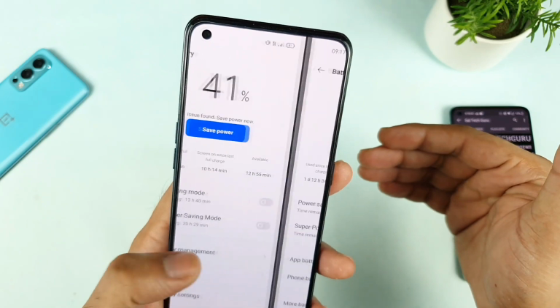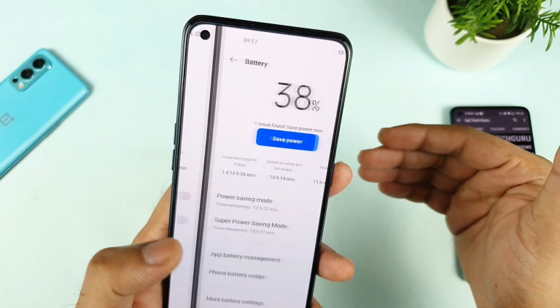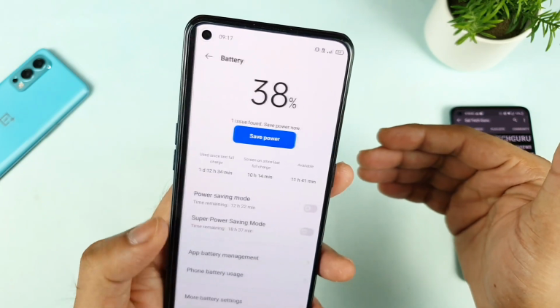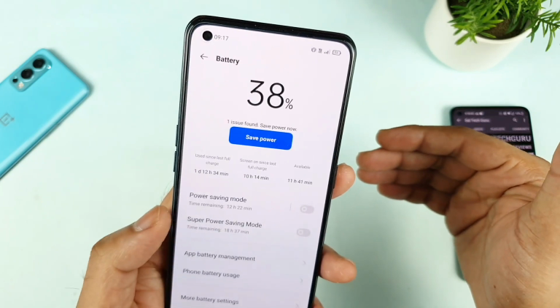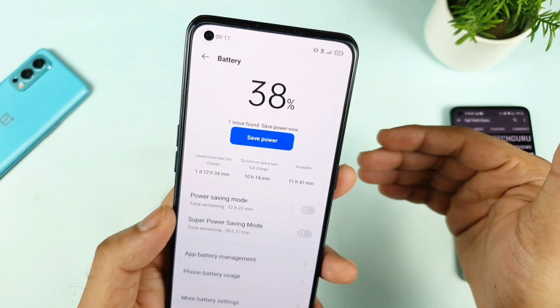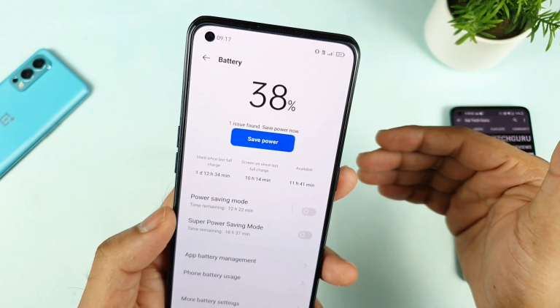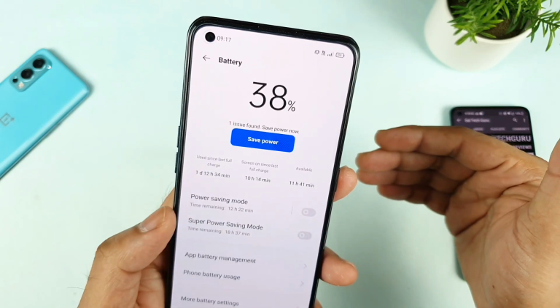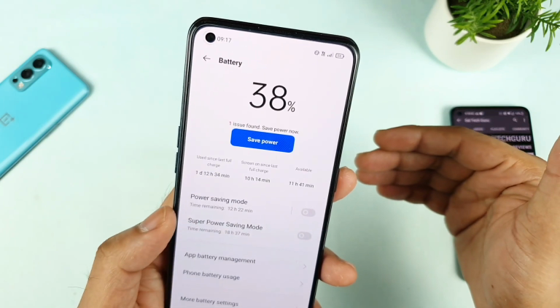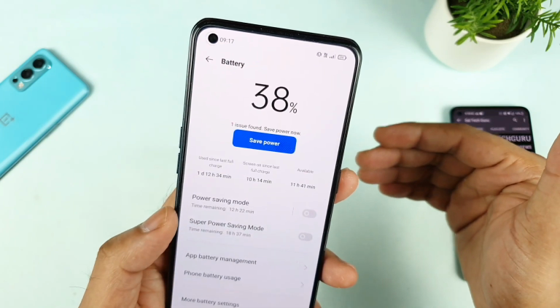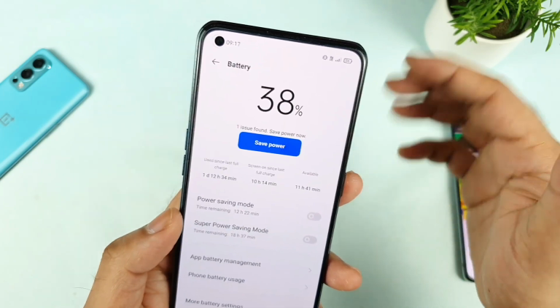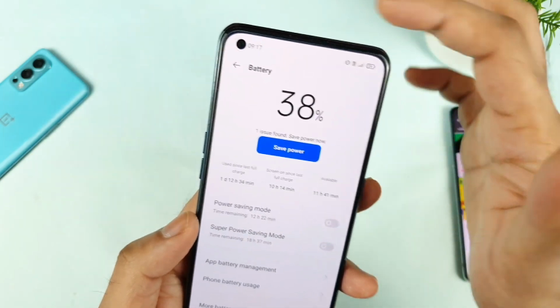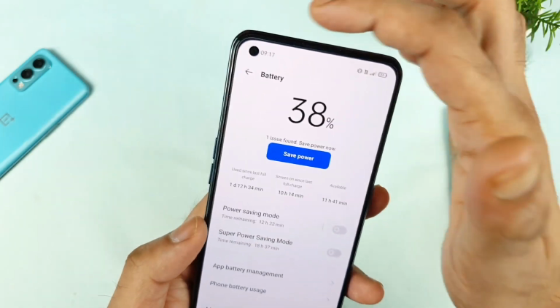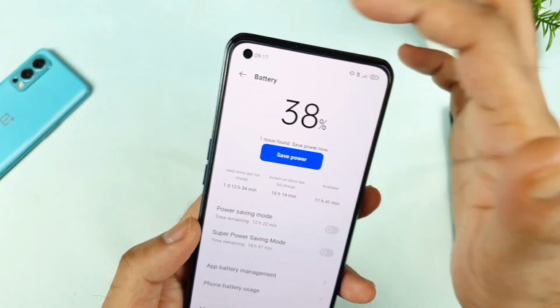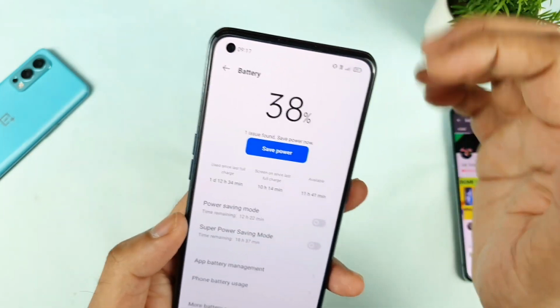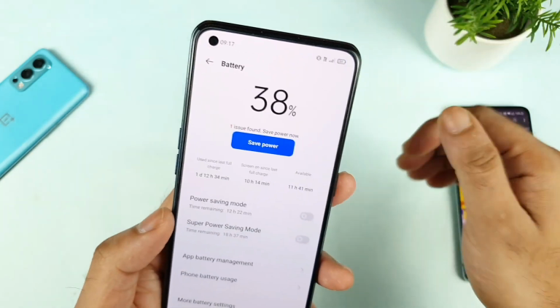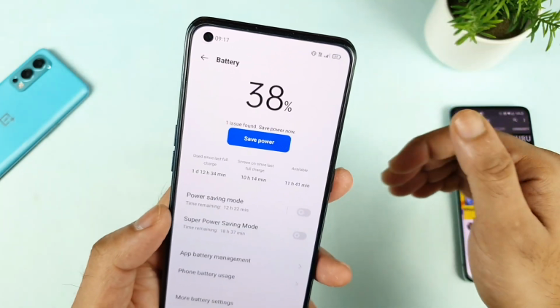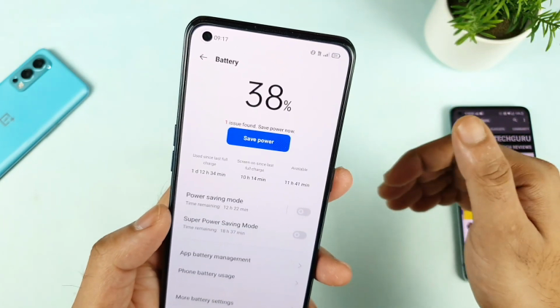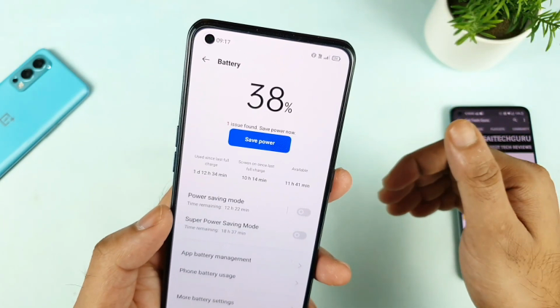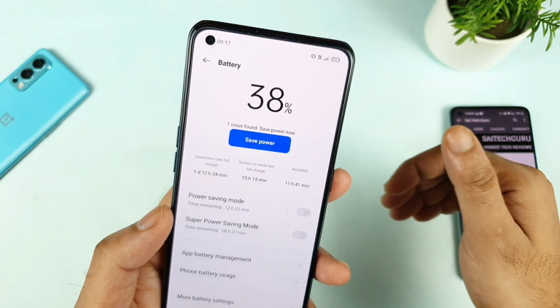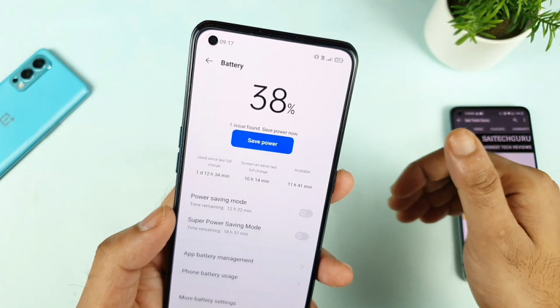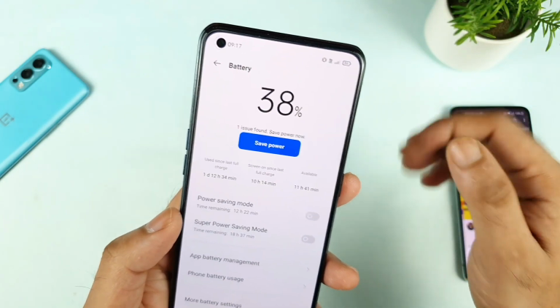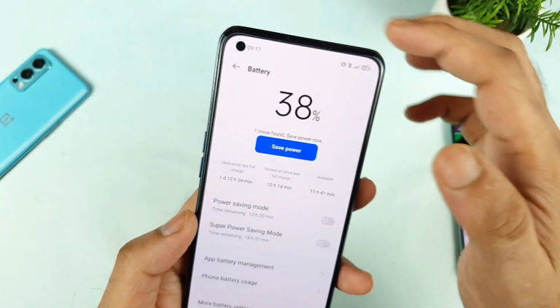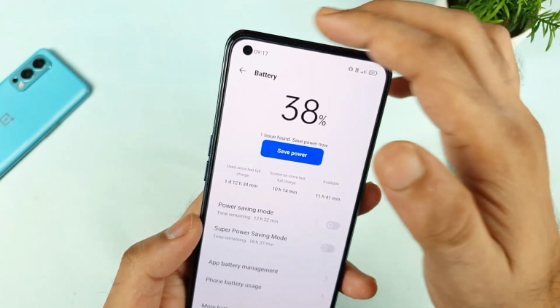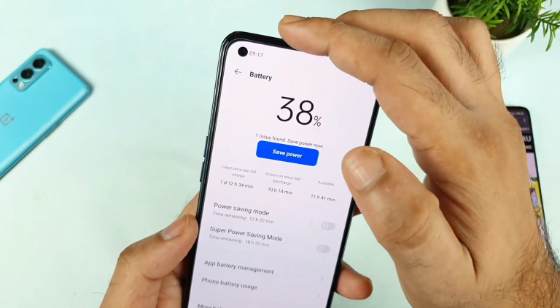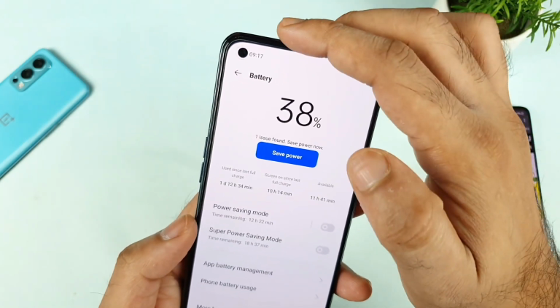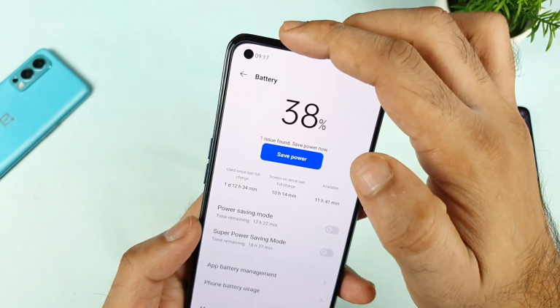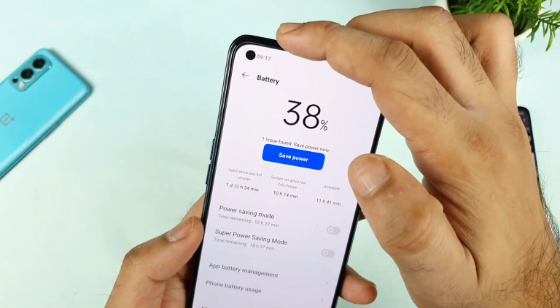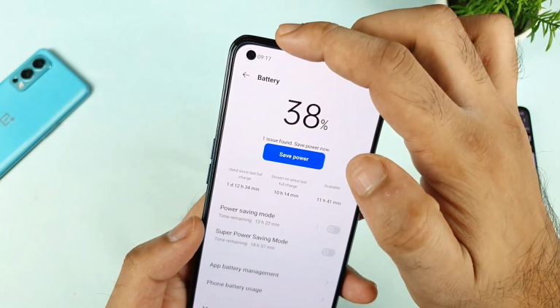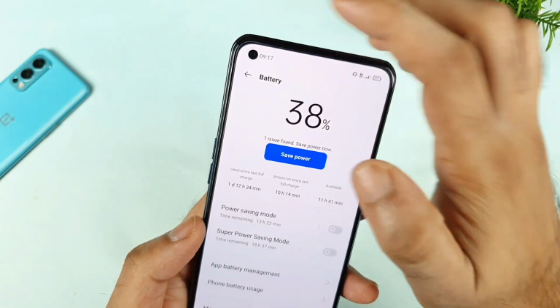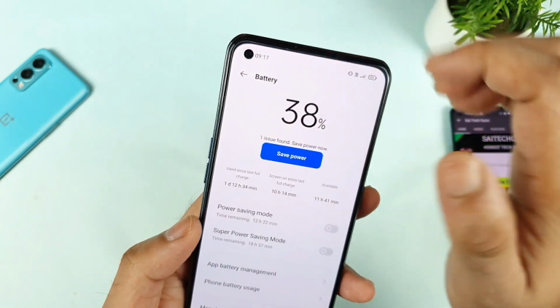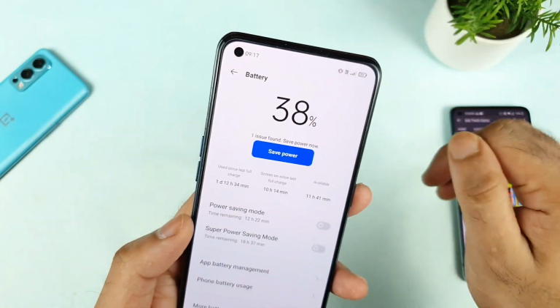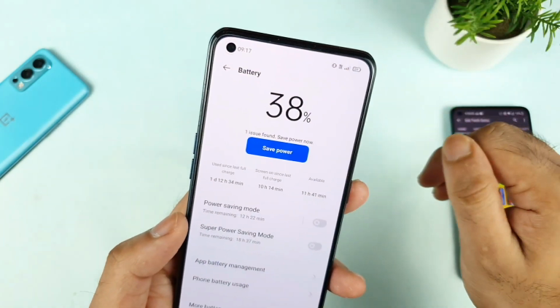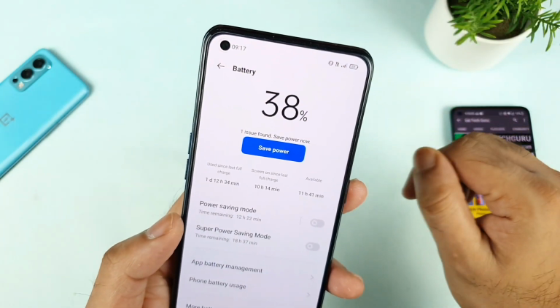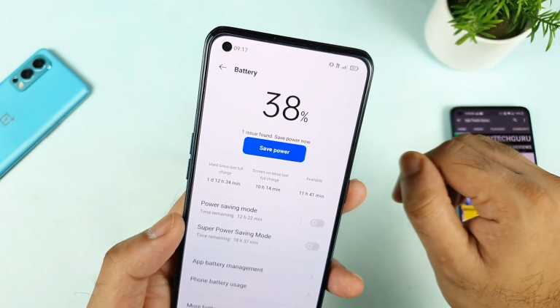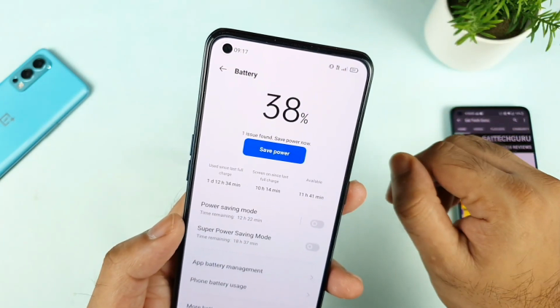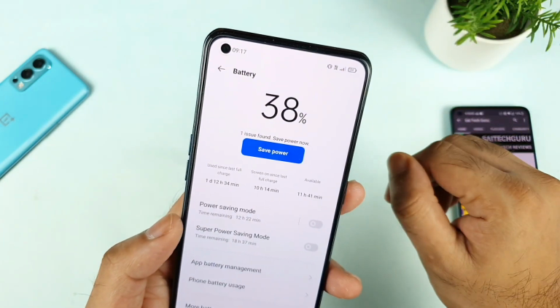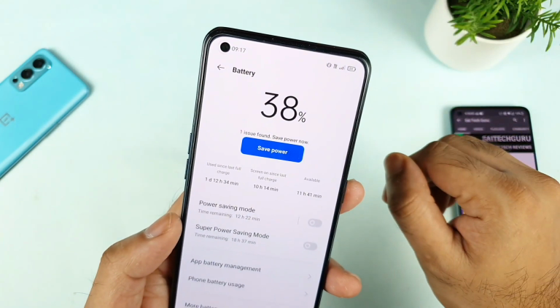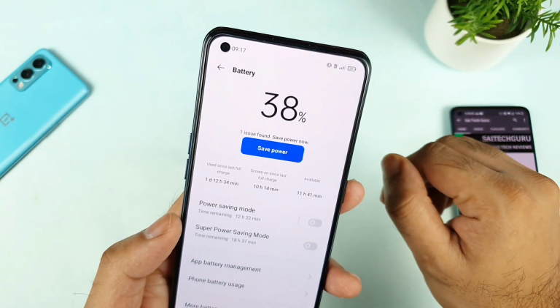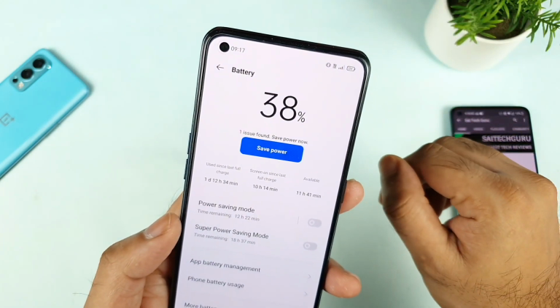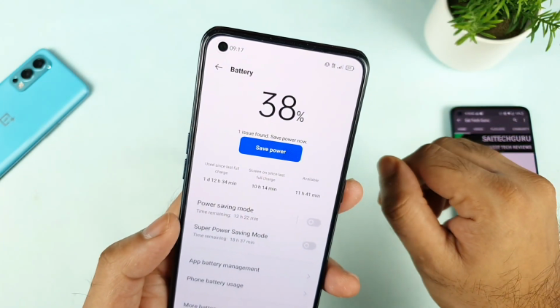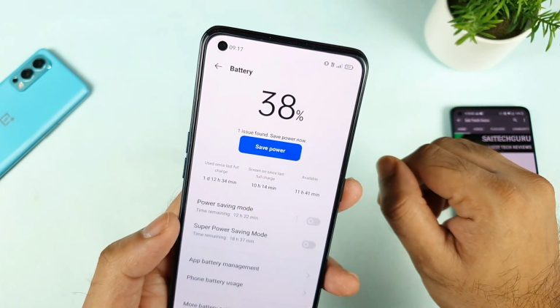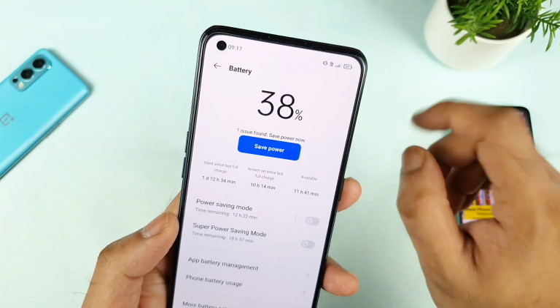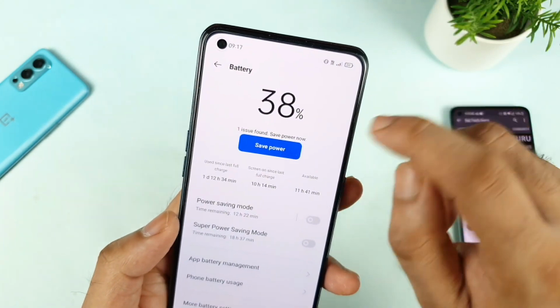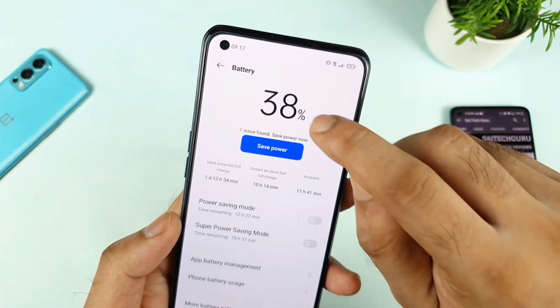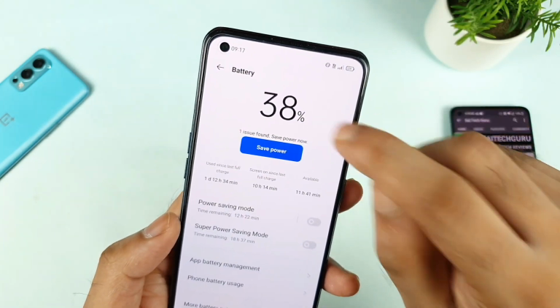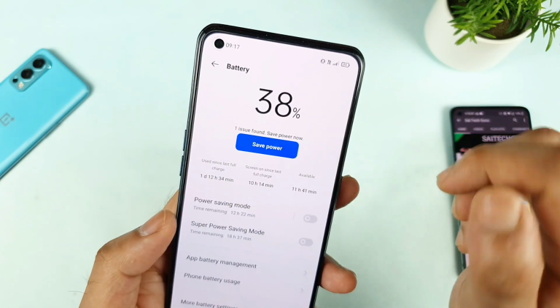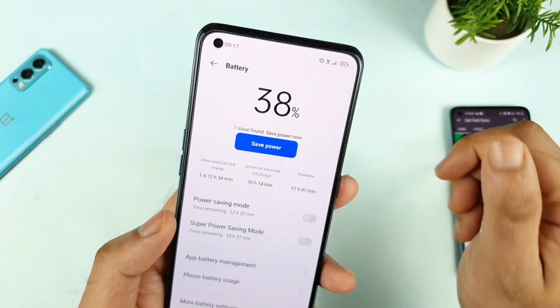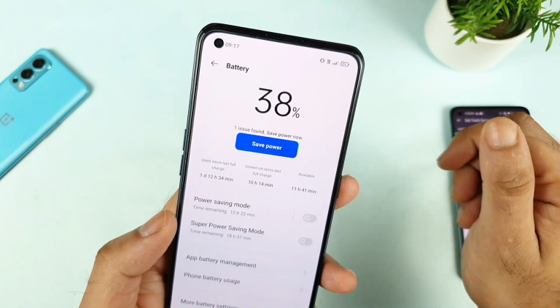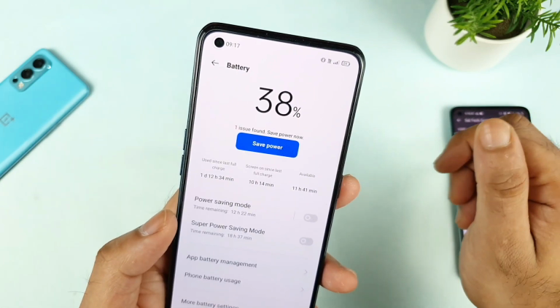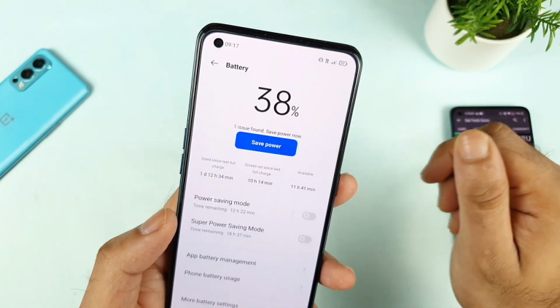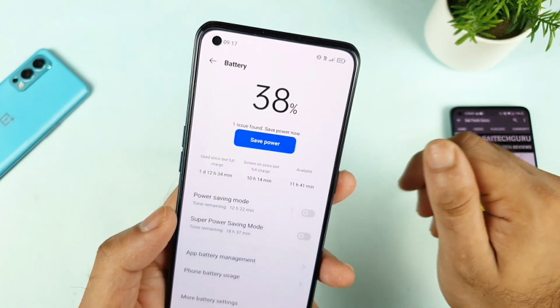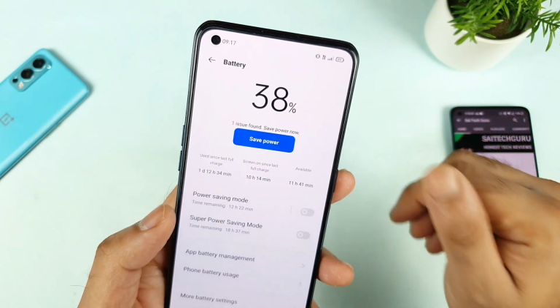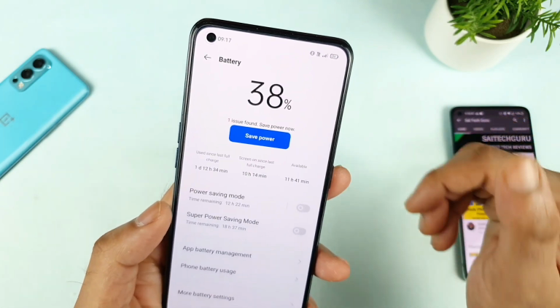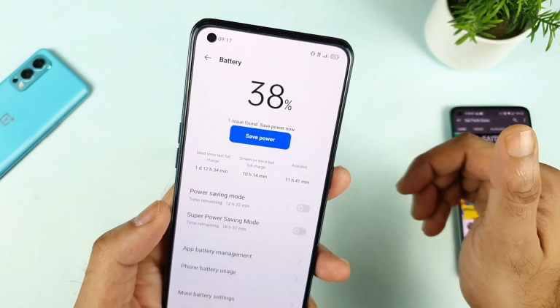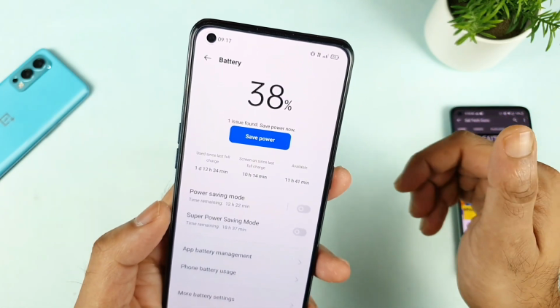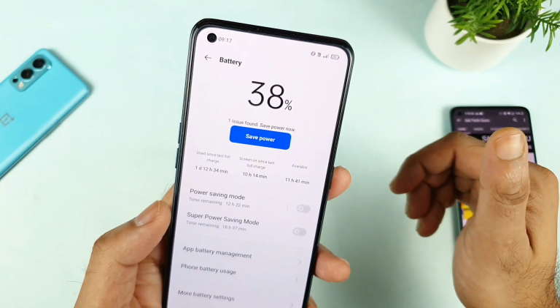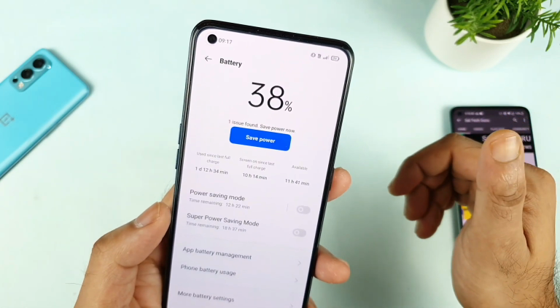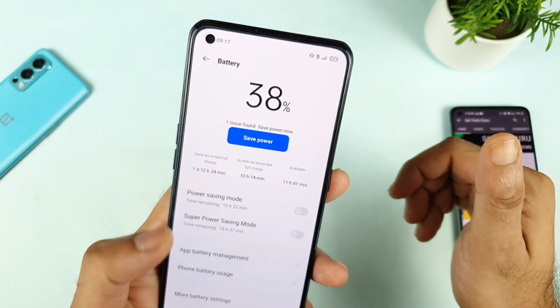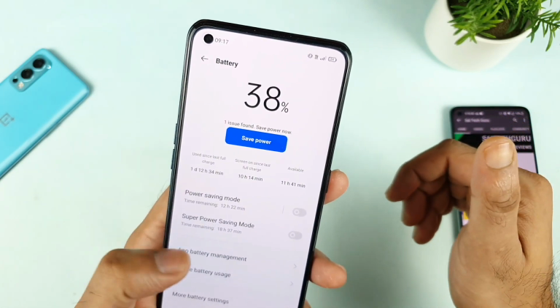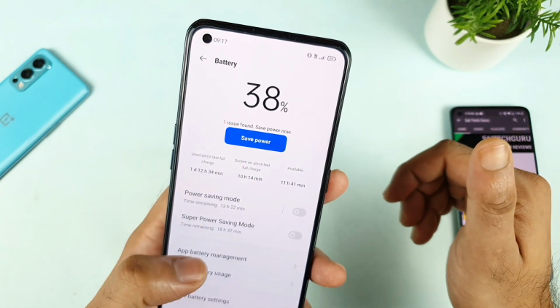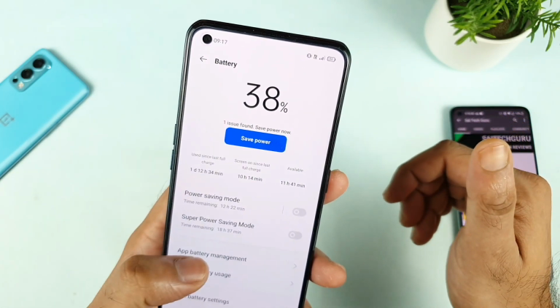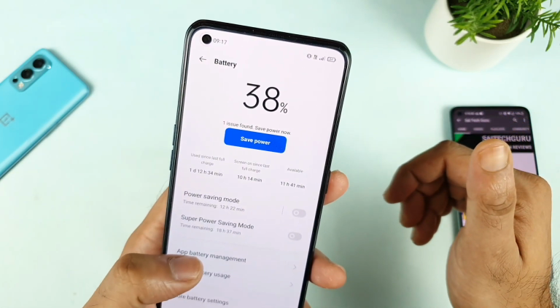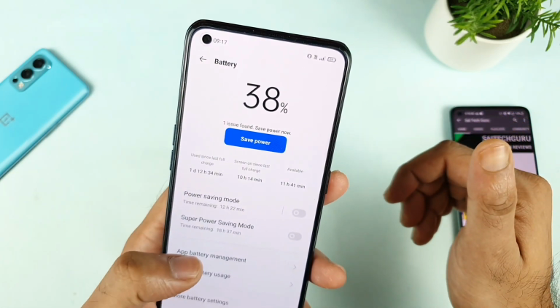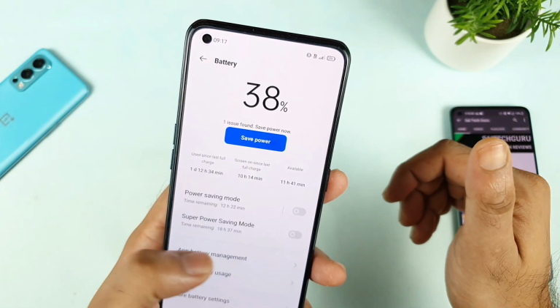In the early morning I did take the screenshot around 9:17, and the battery had decreased to 38% during this time.